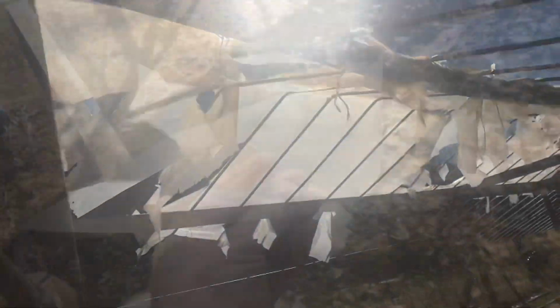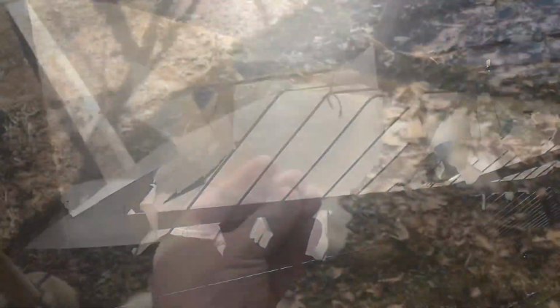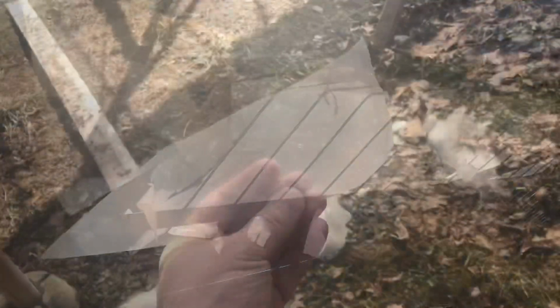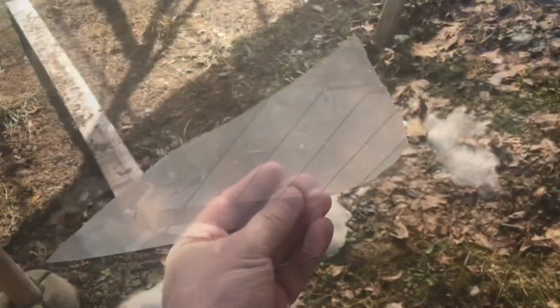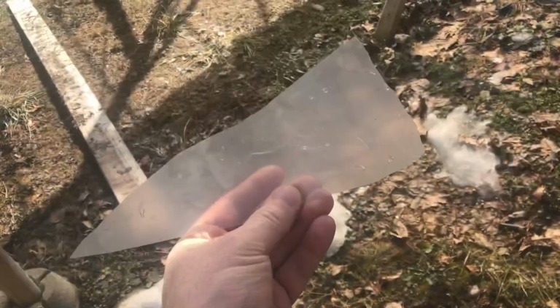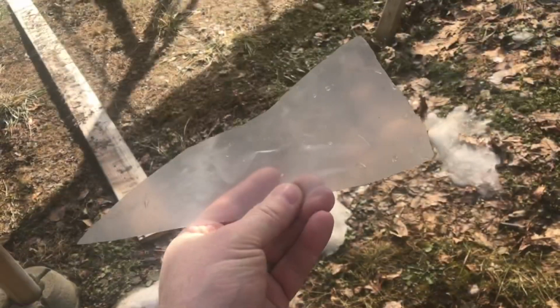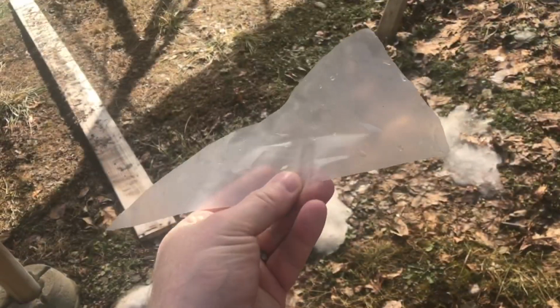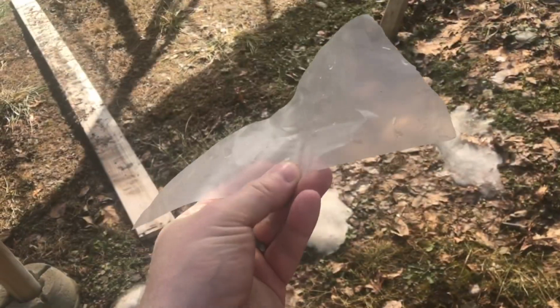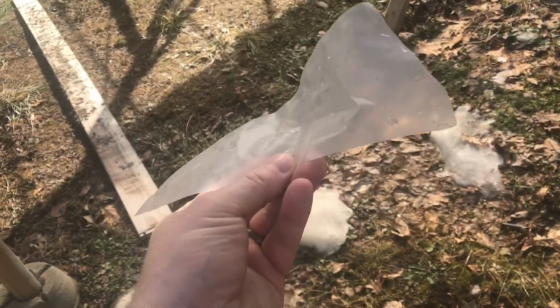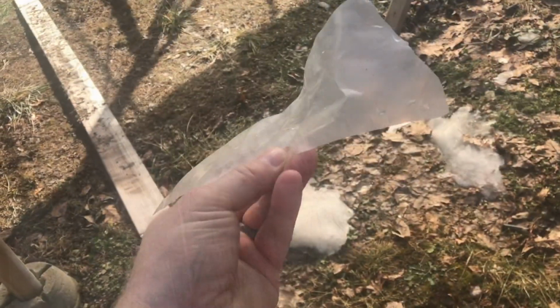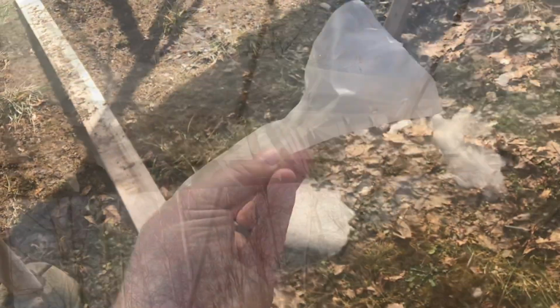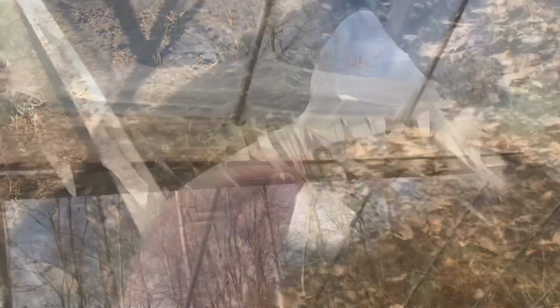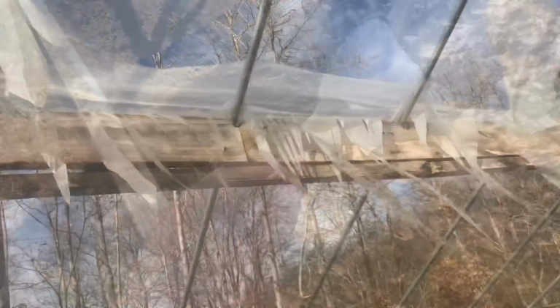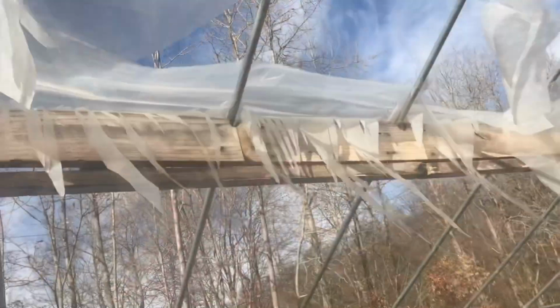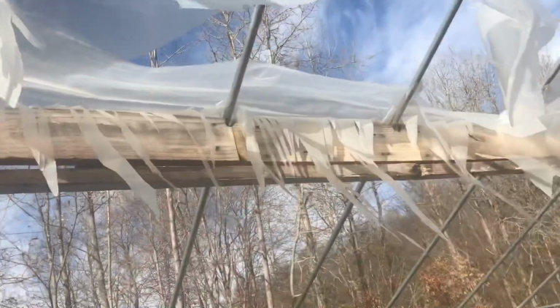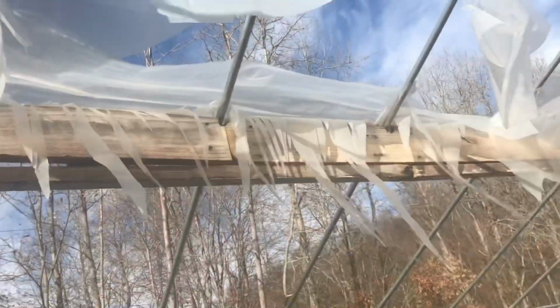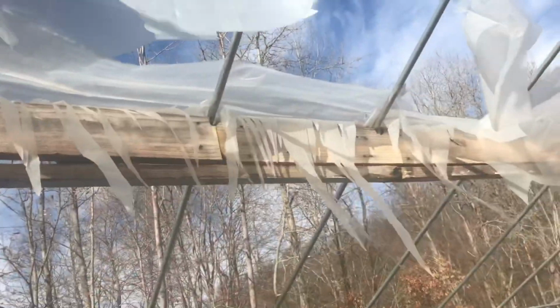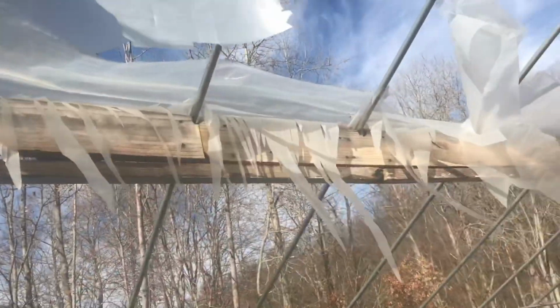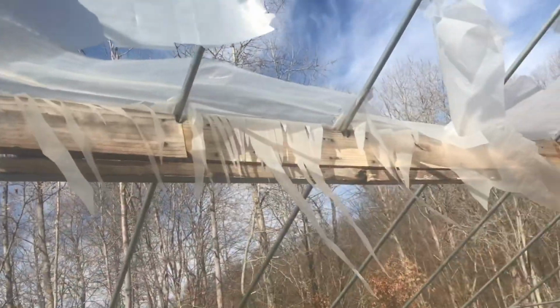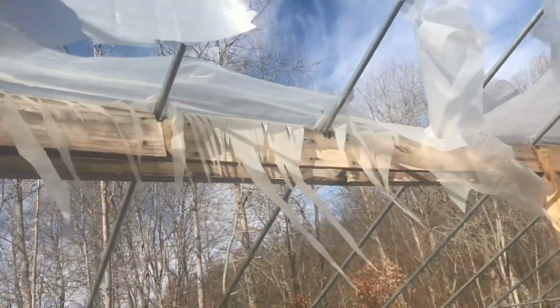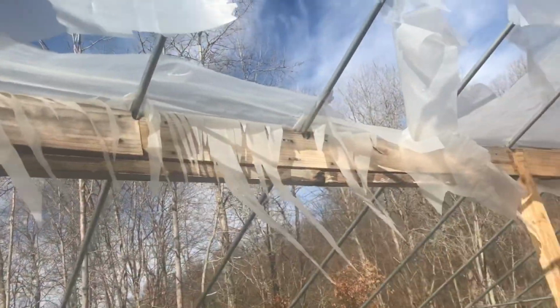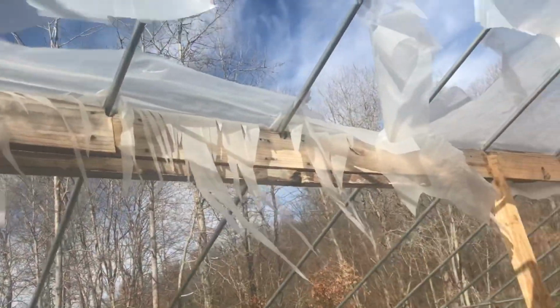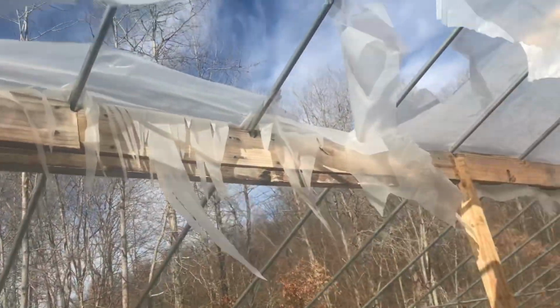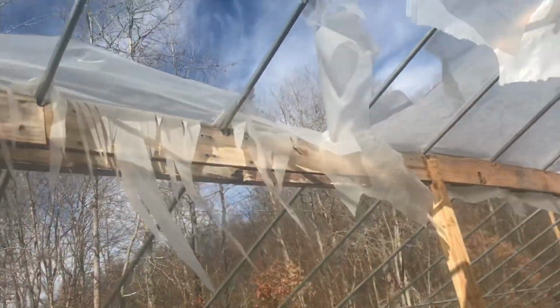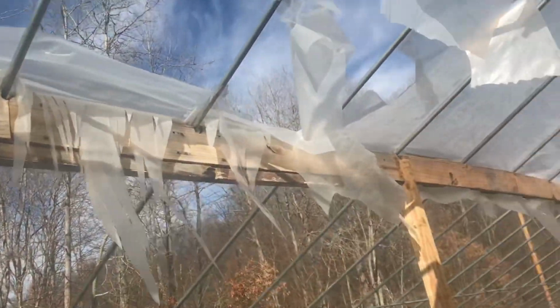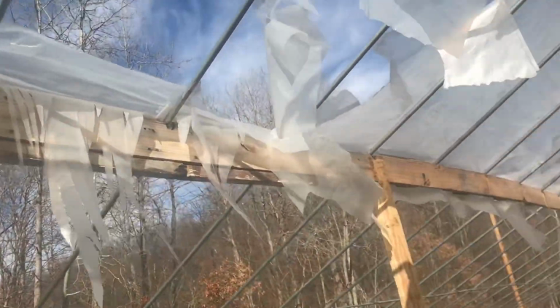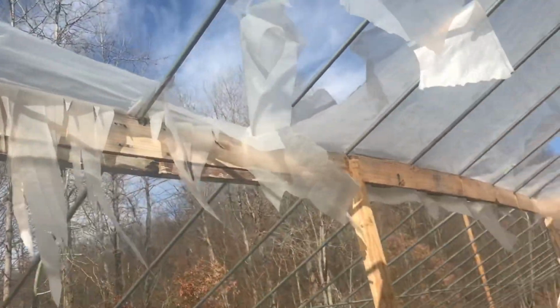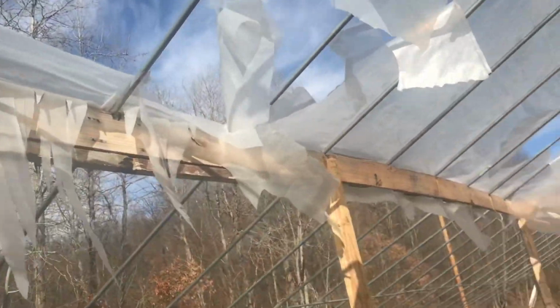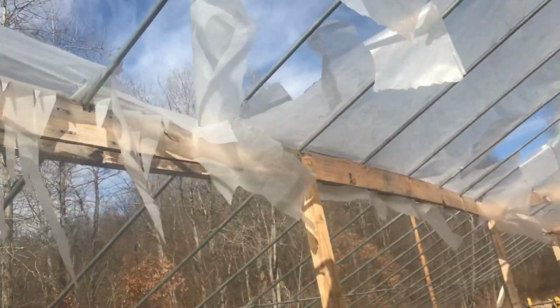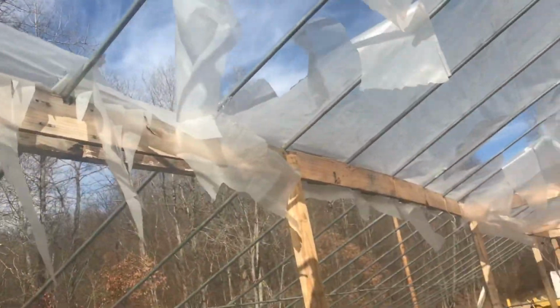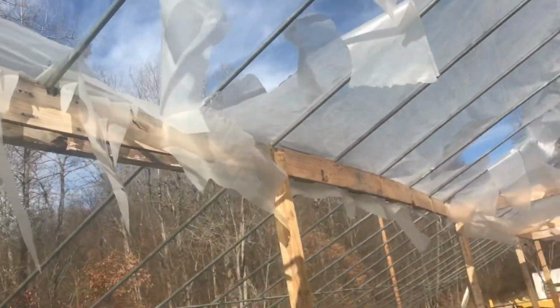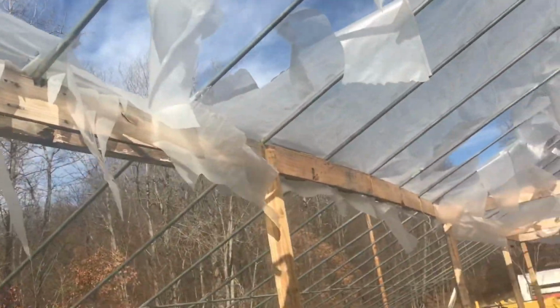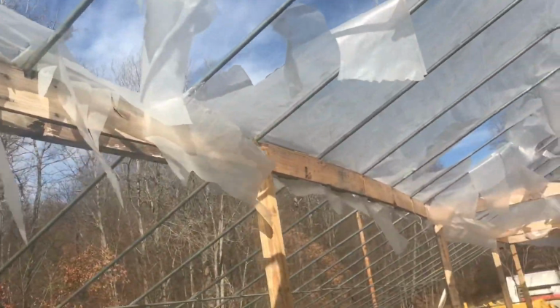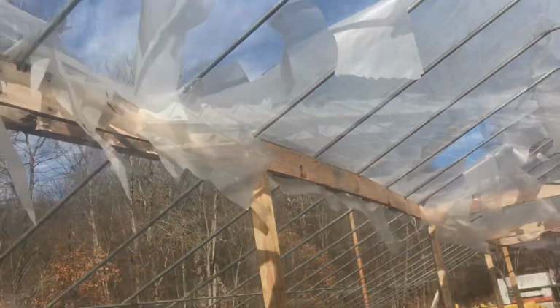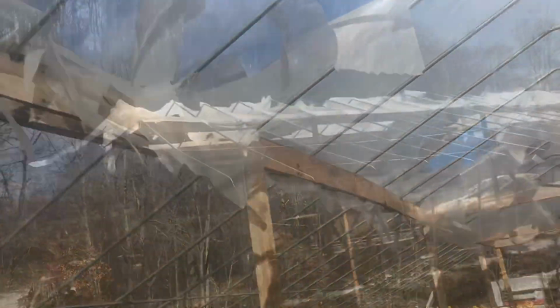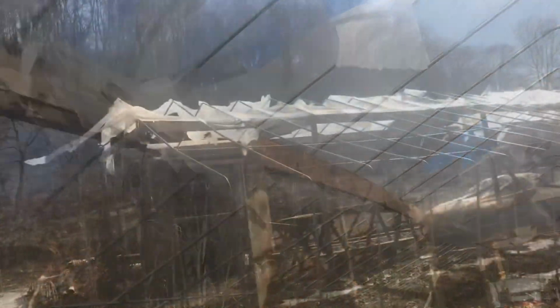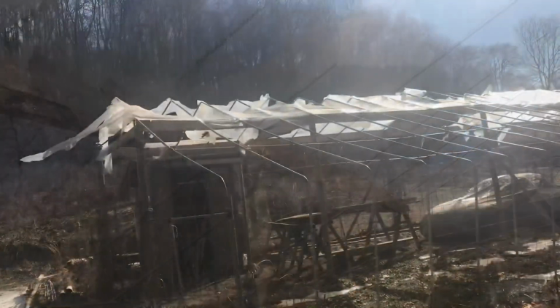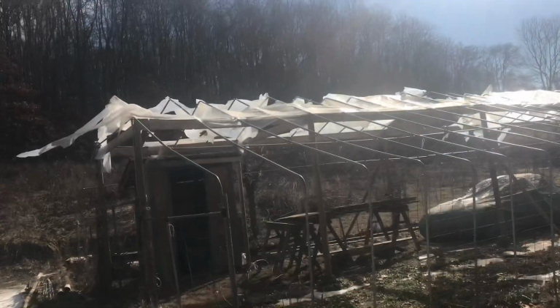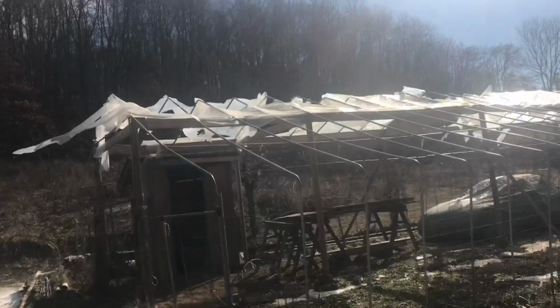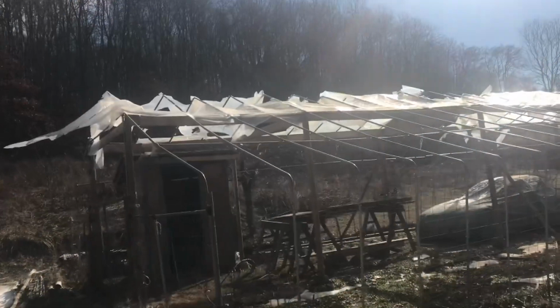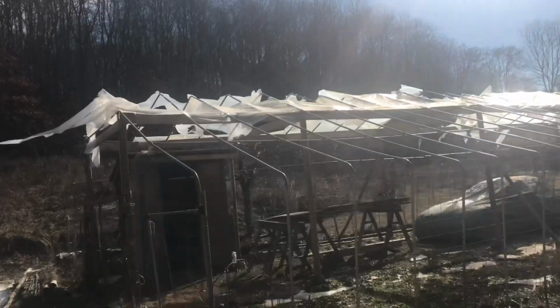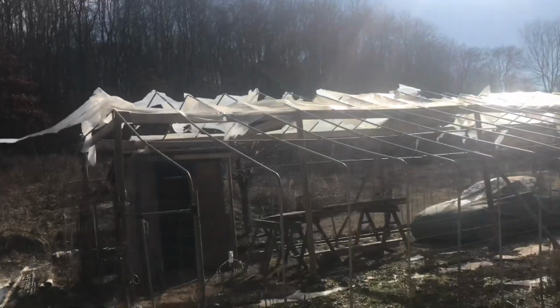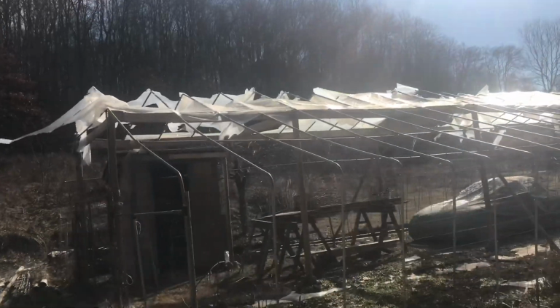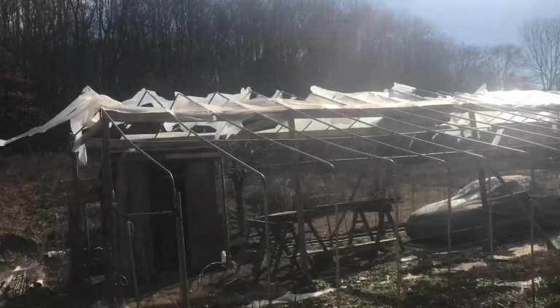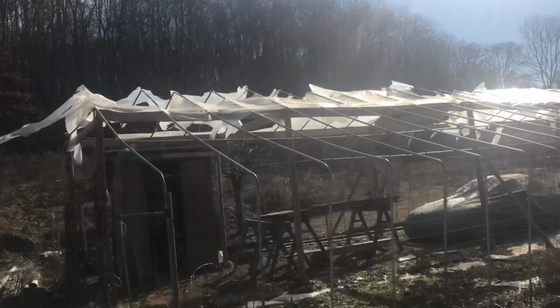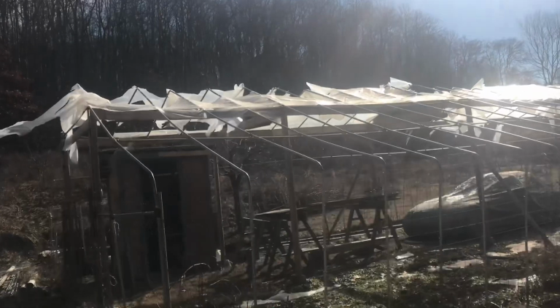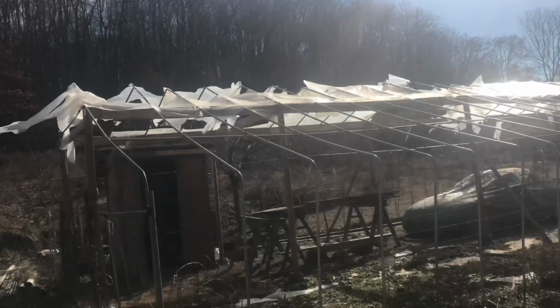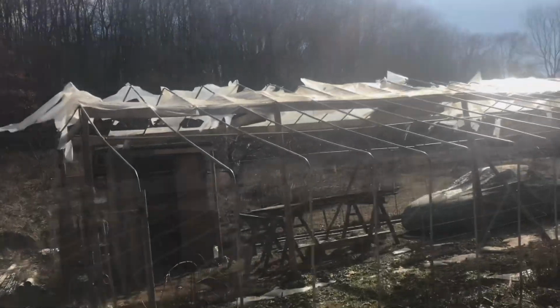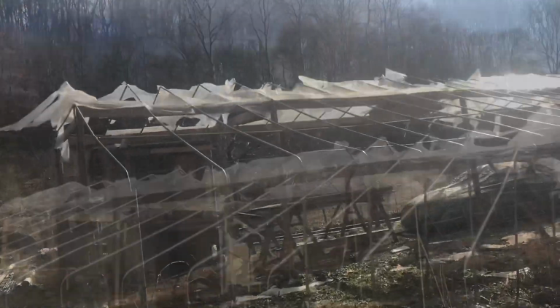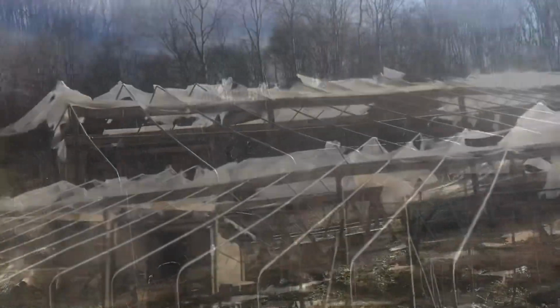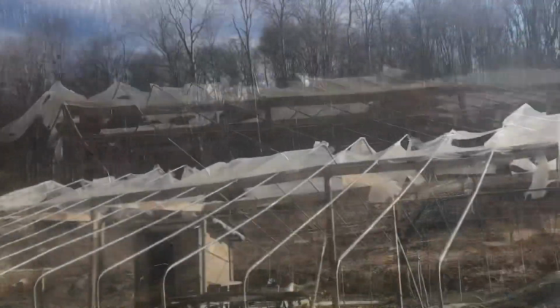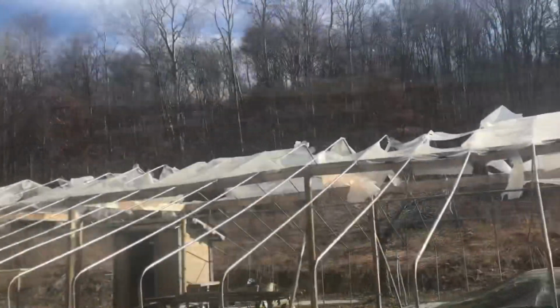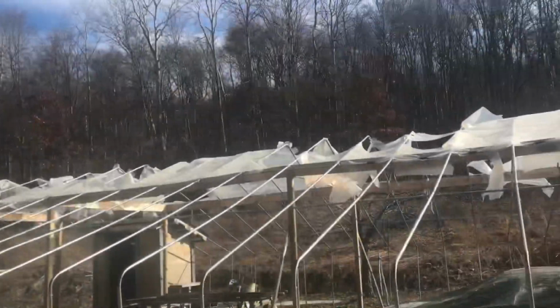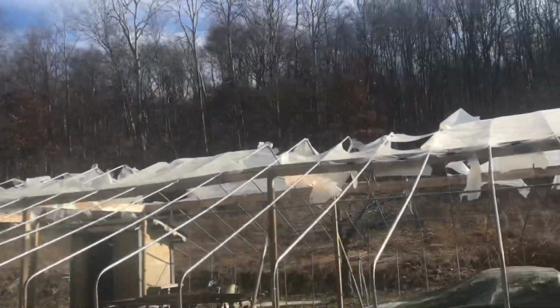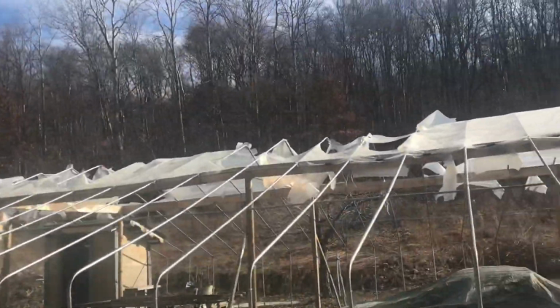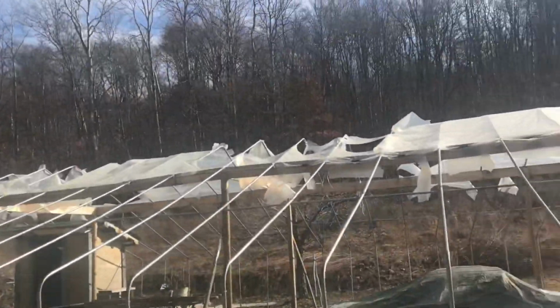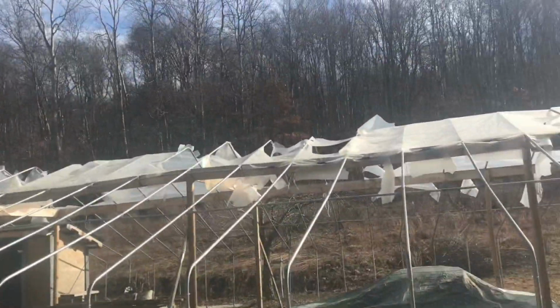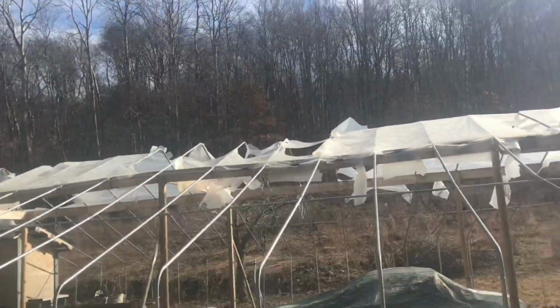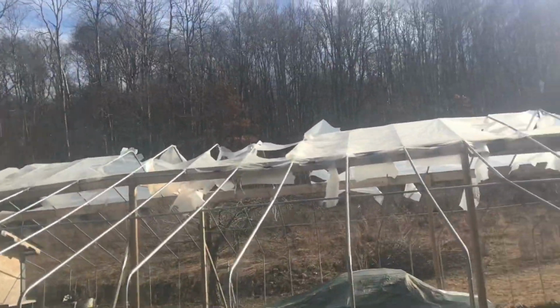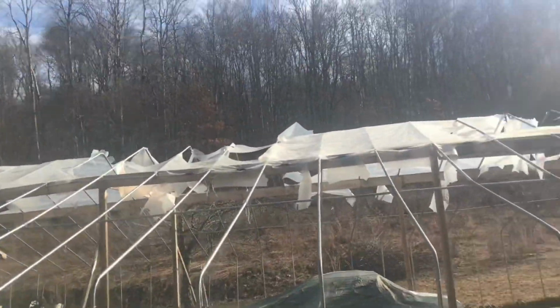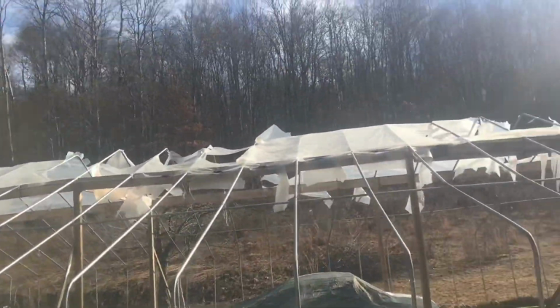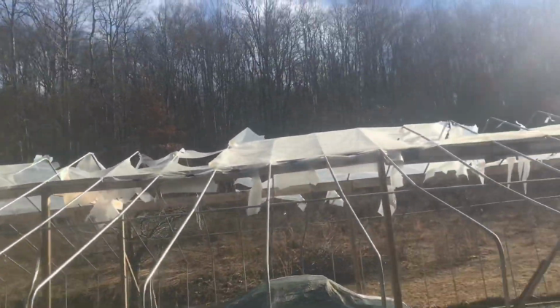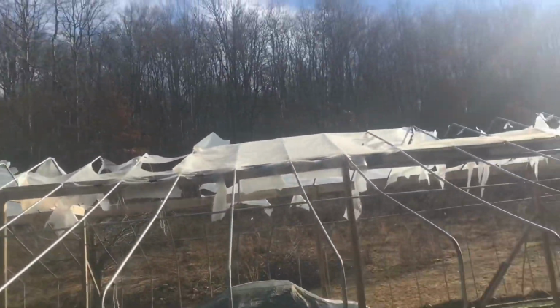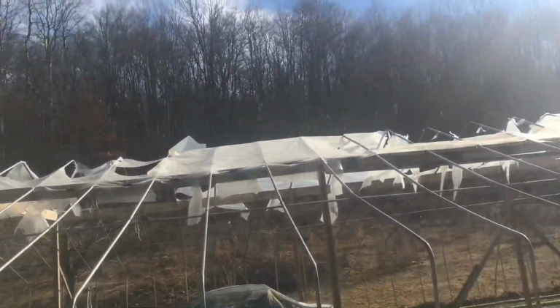The UV from the sun just destroyed this plastic. So if you're putting up a greenhouse or a high tunnel, here's my experience with six mil plastic.